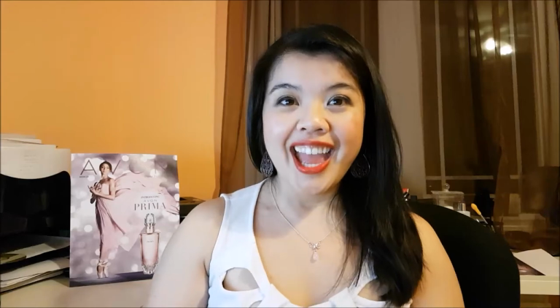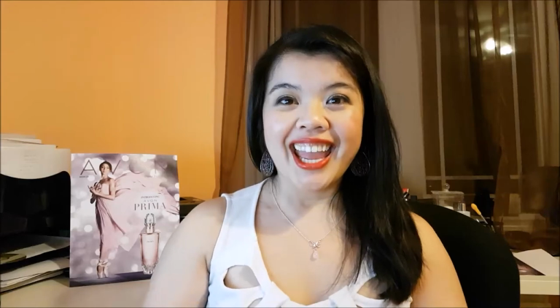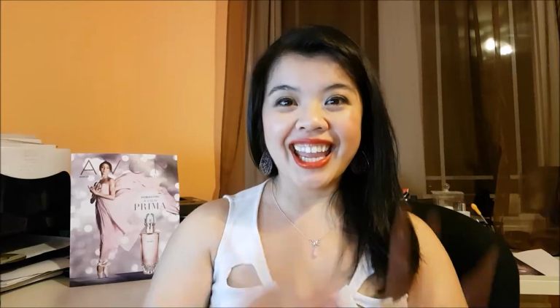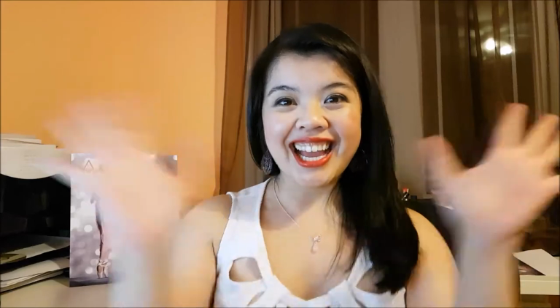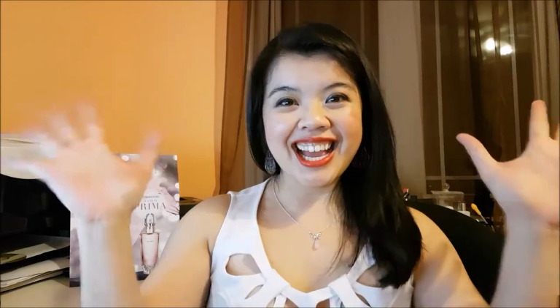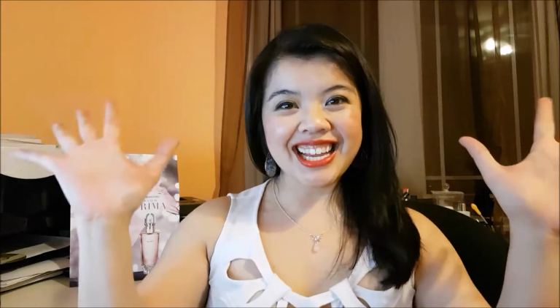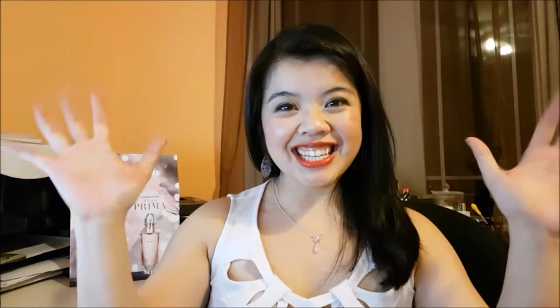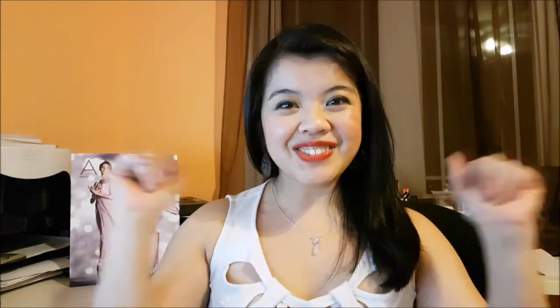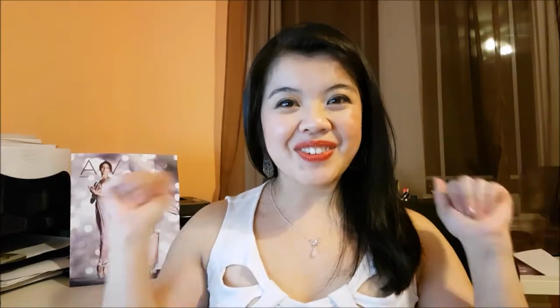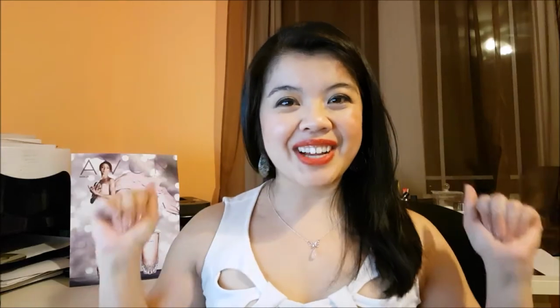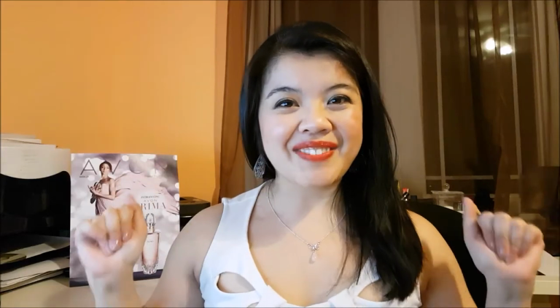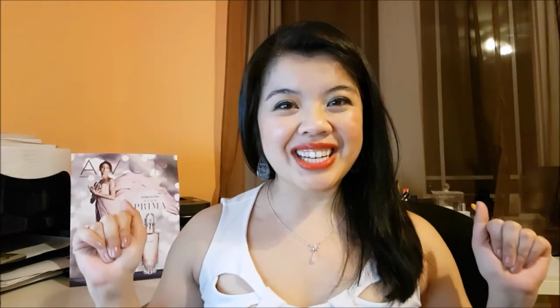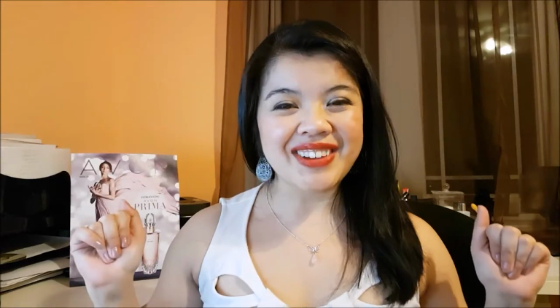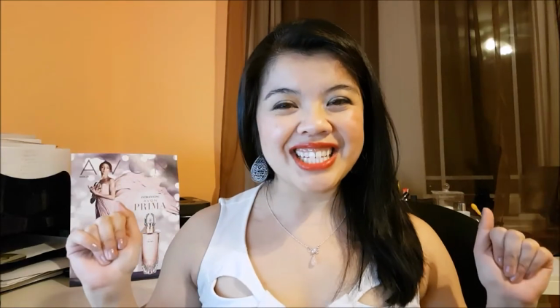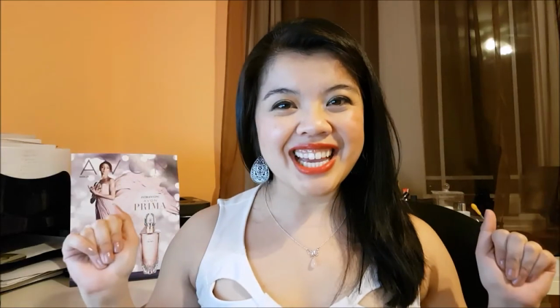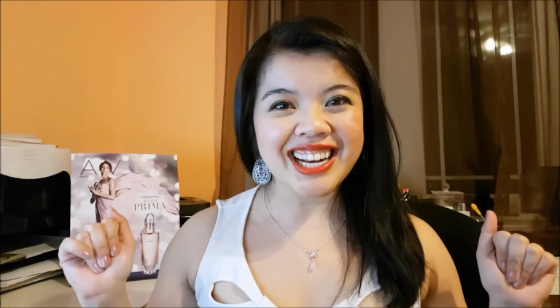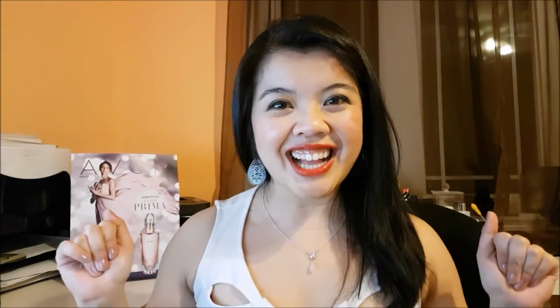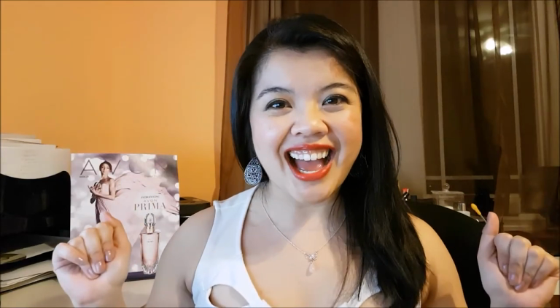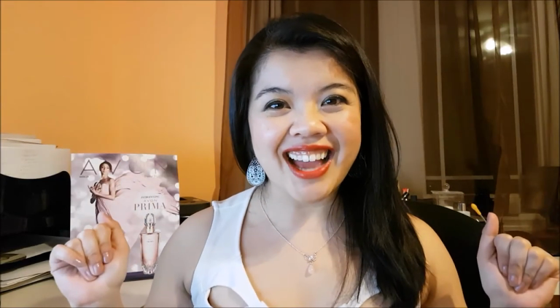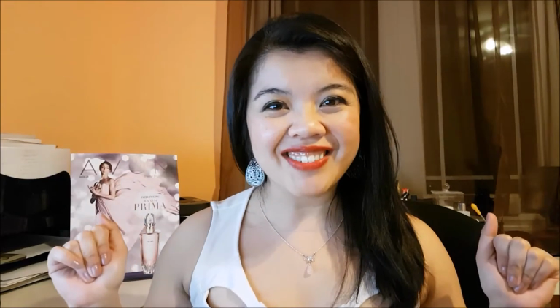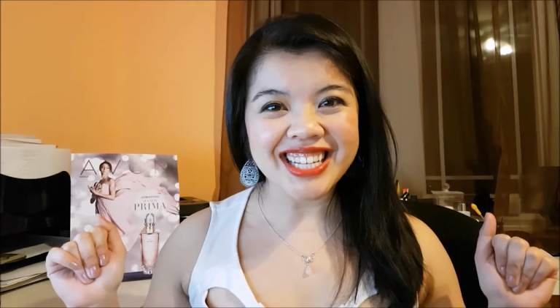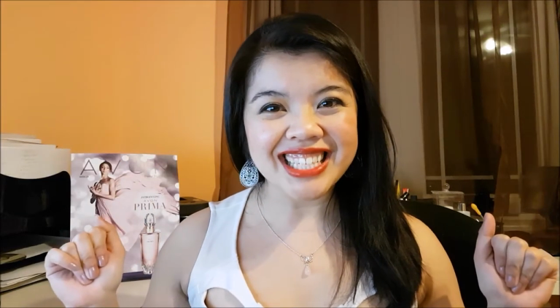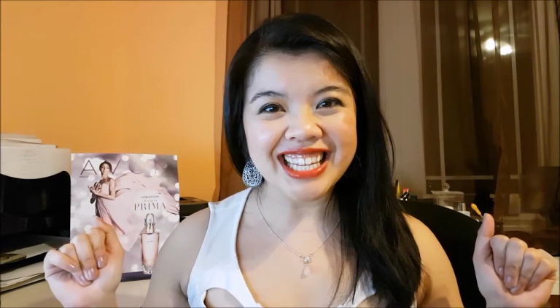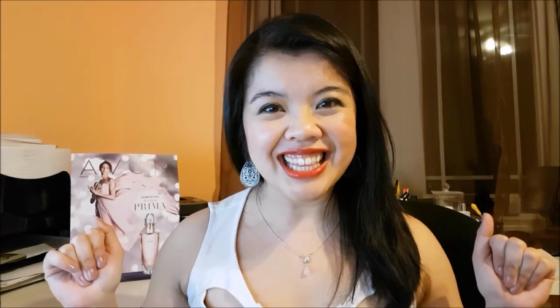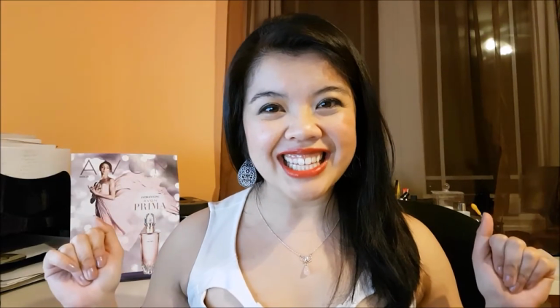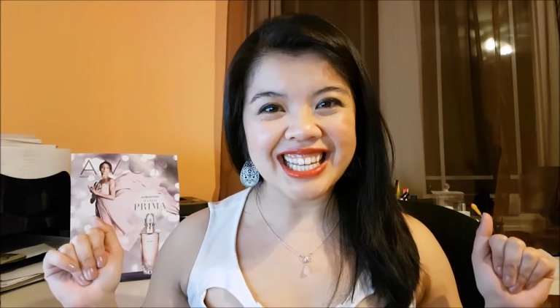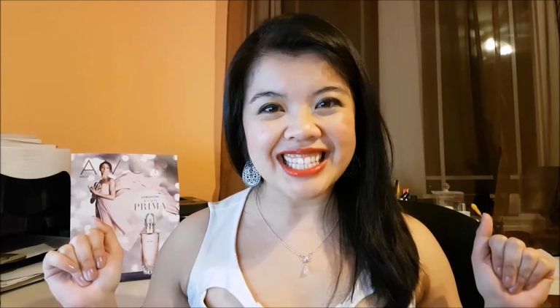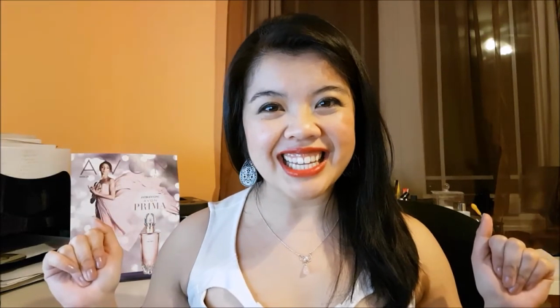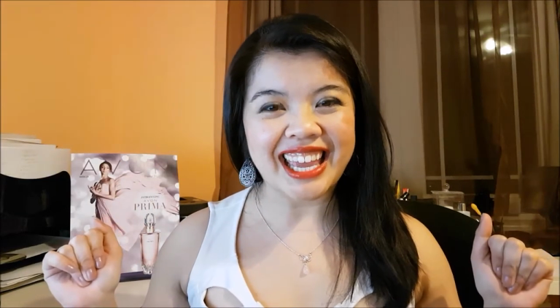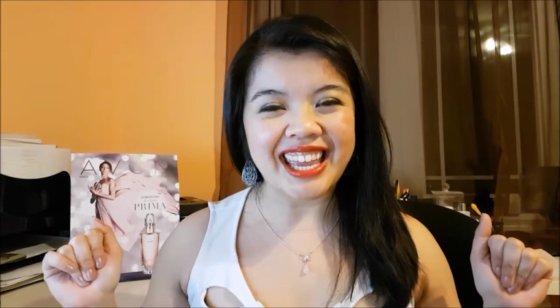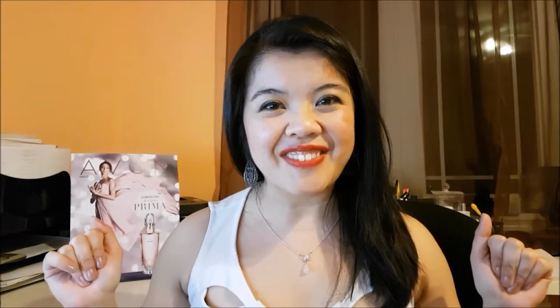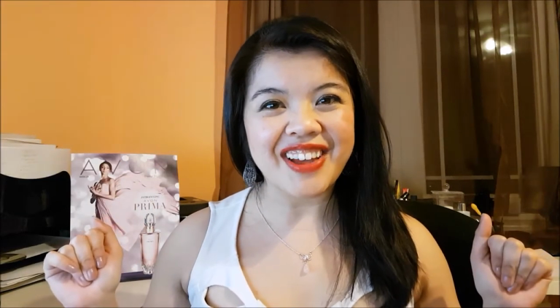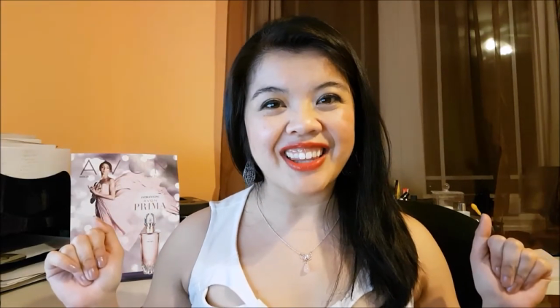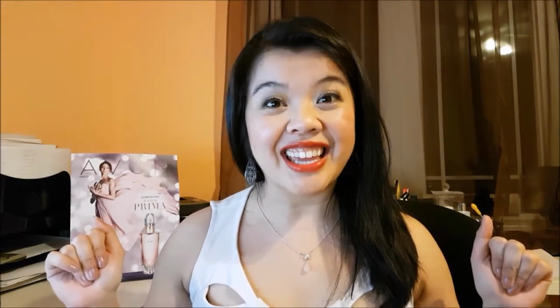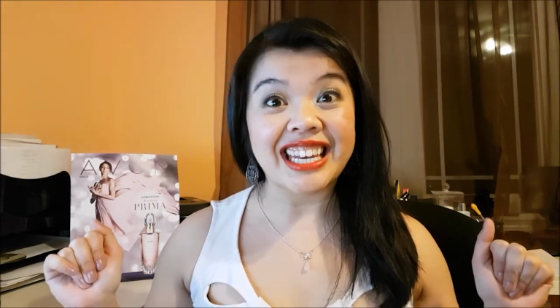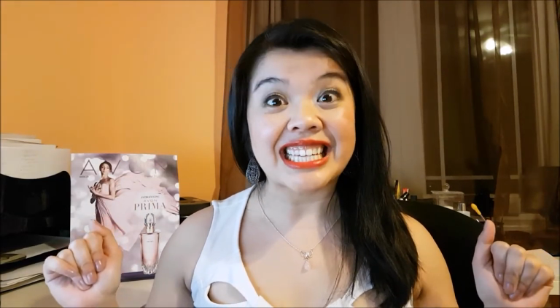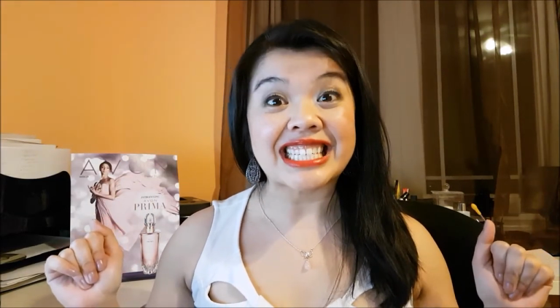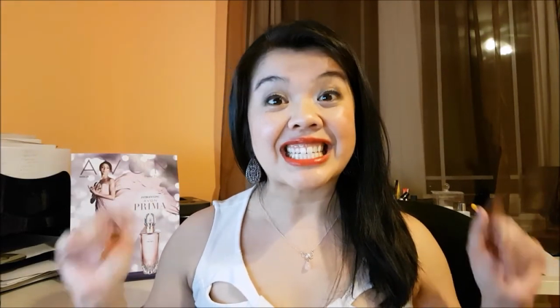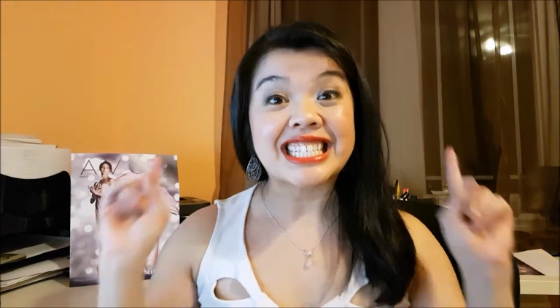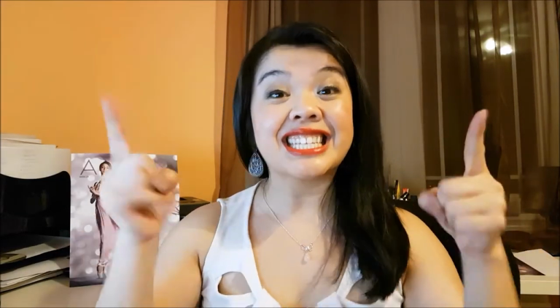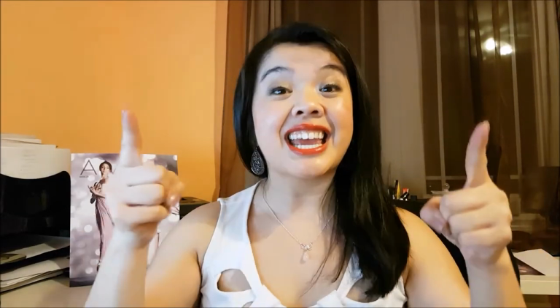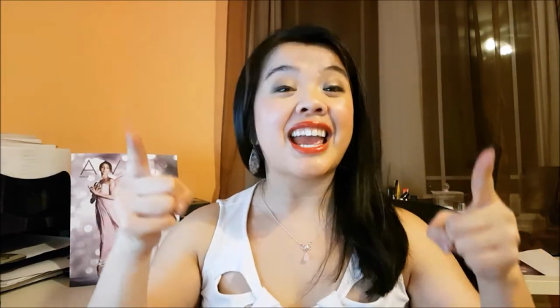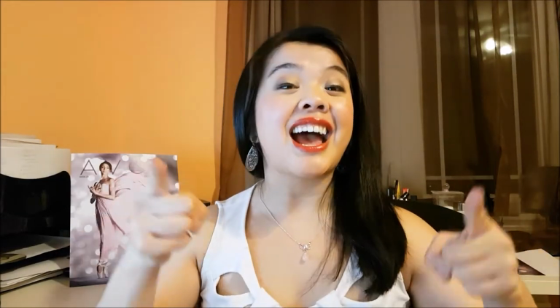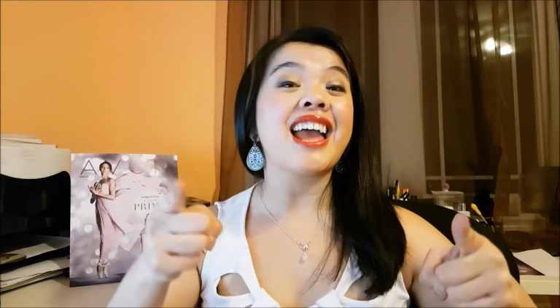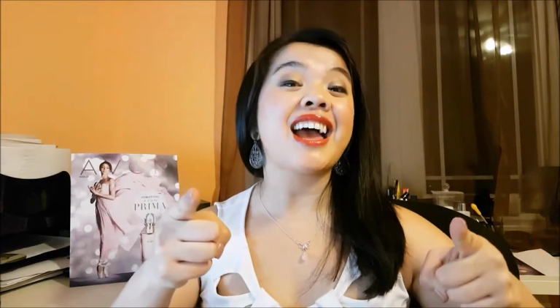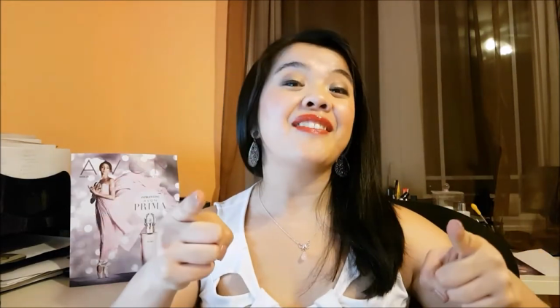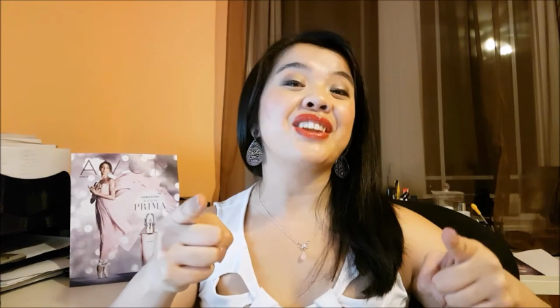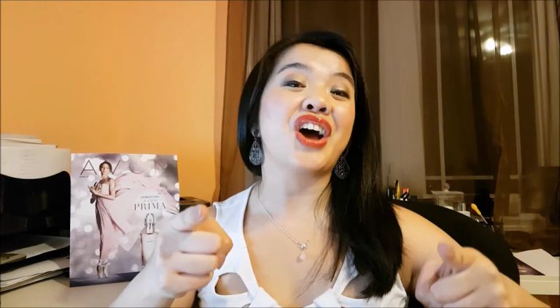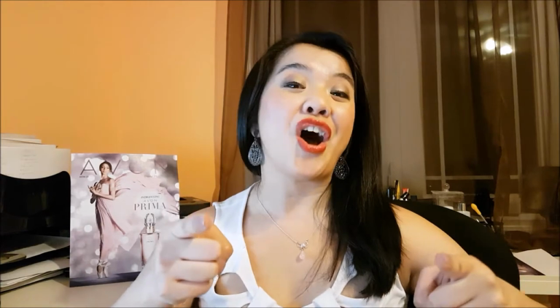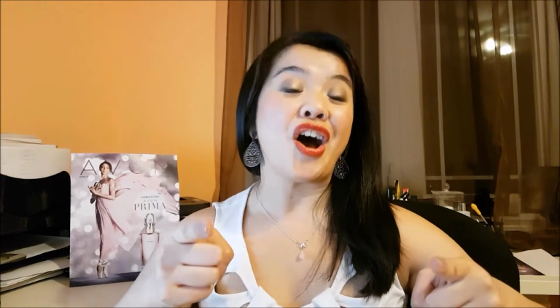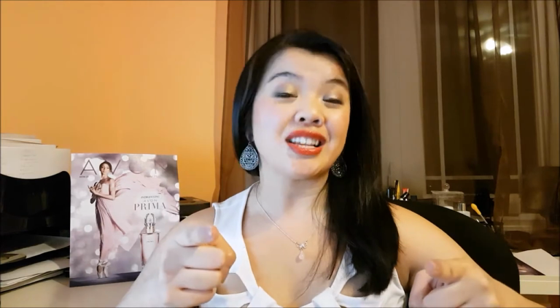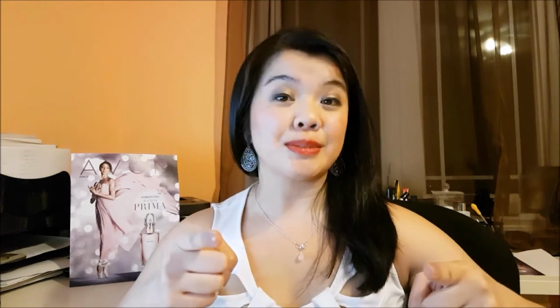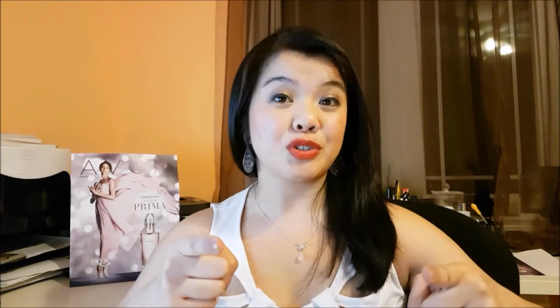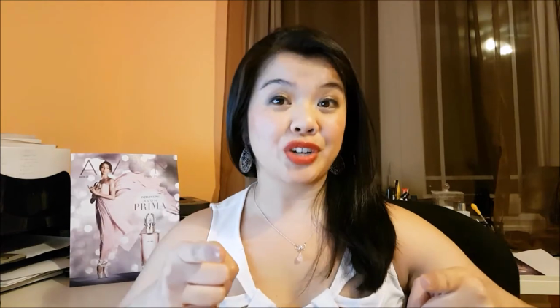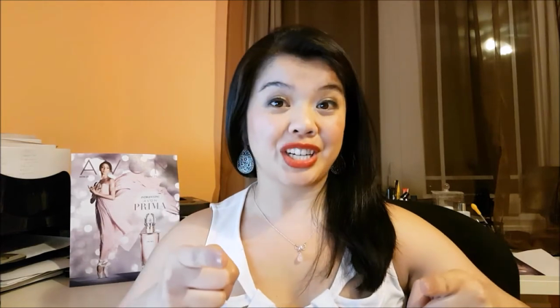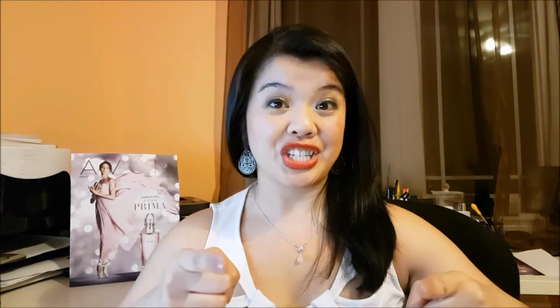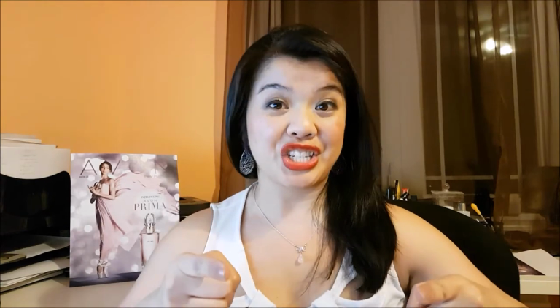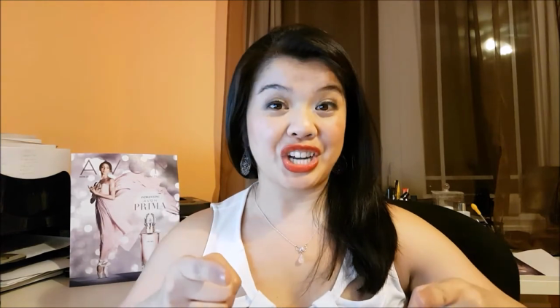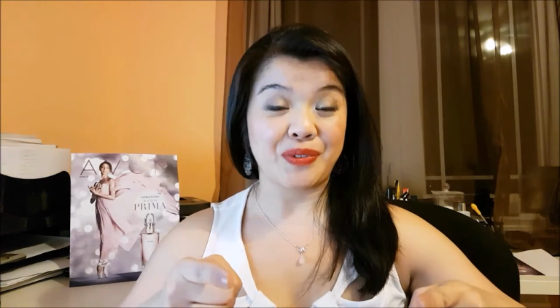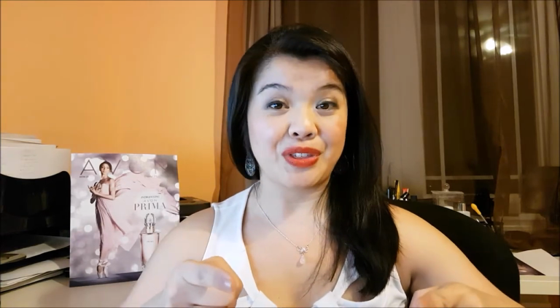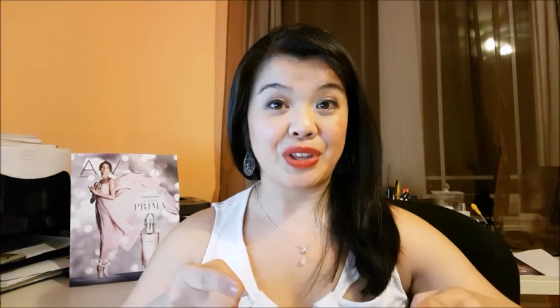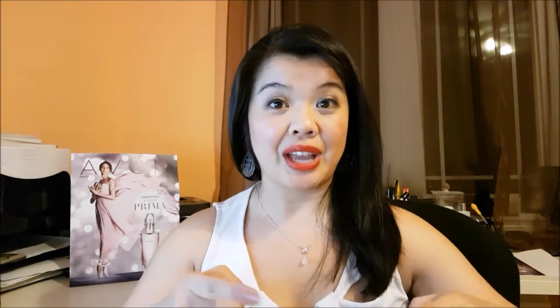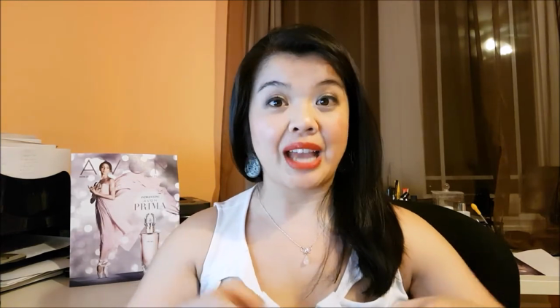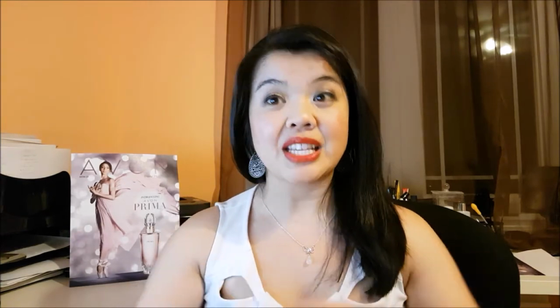Hey guys, welcome back to my channel. I'm Jessica Yick, the dancing Avon lady, and today I have an awesome trick to share with you guys.